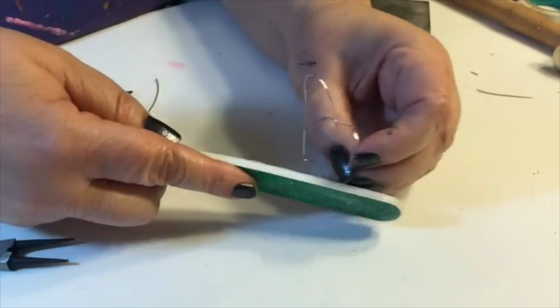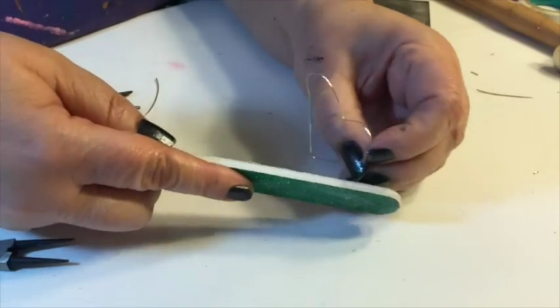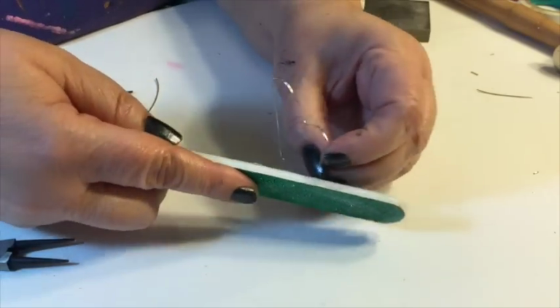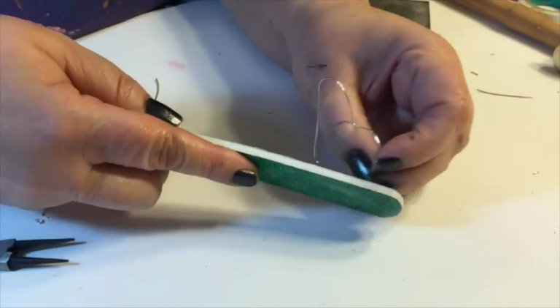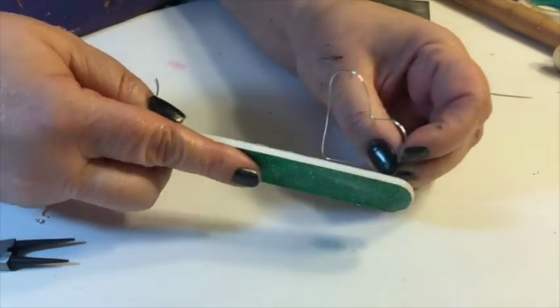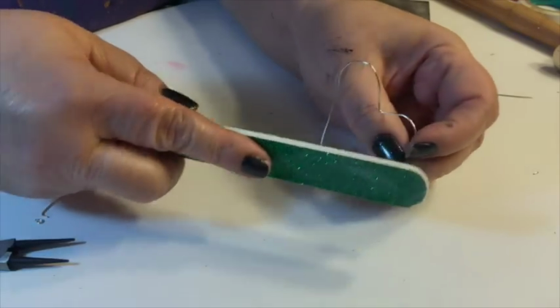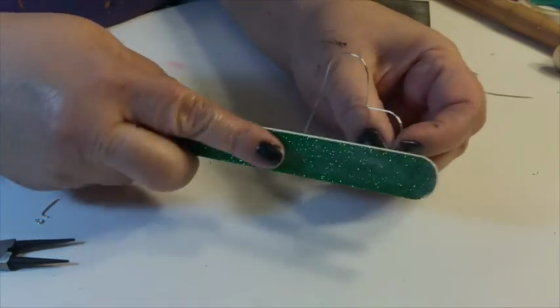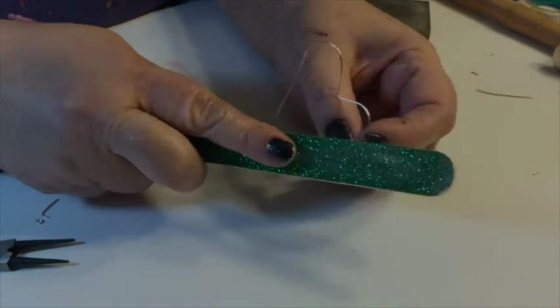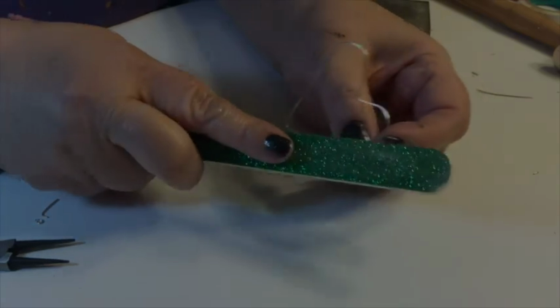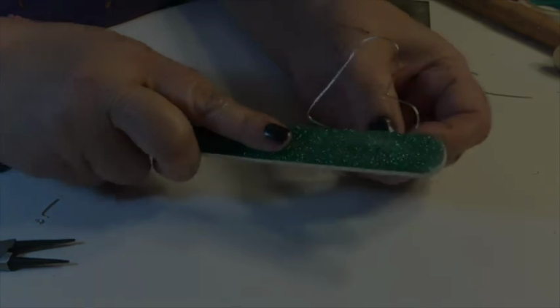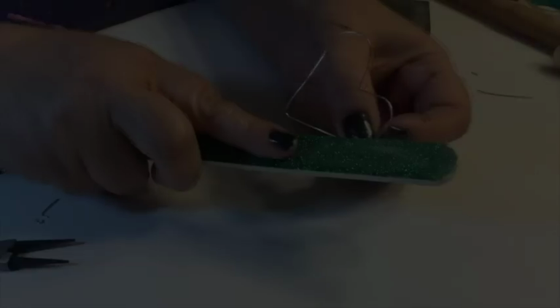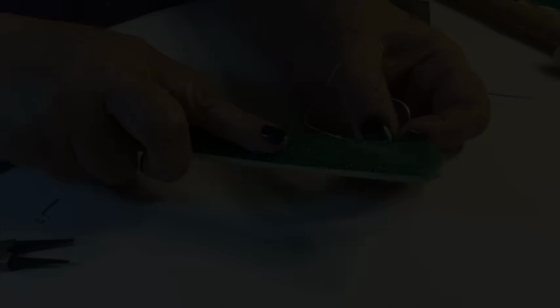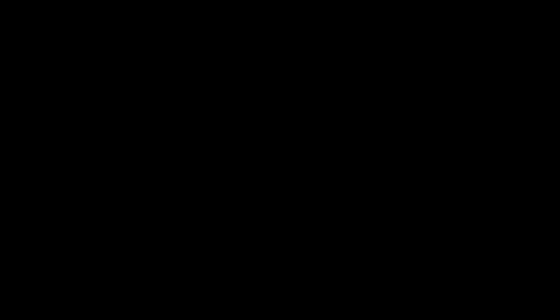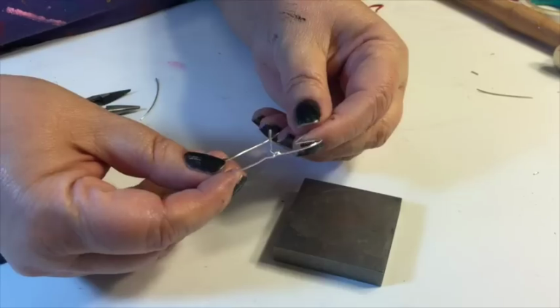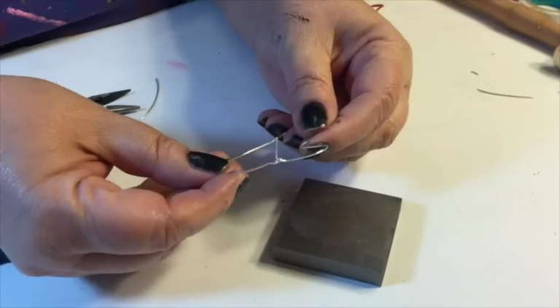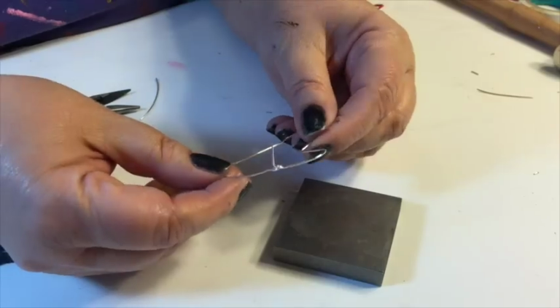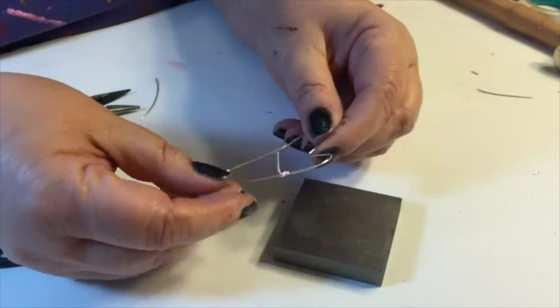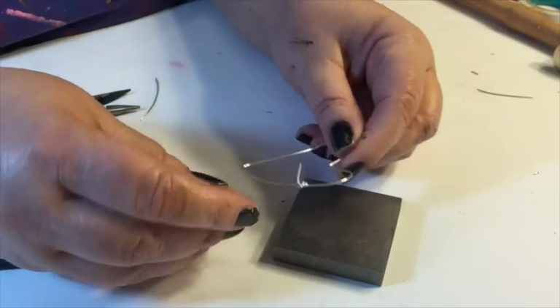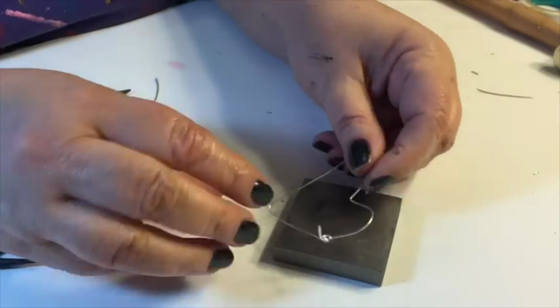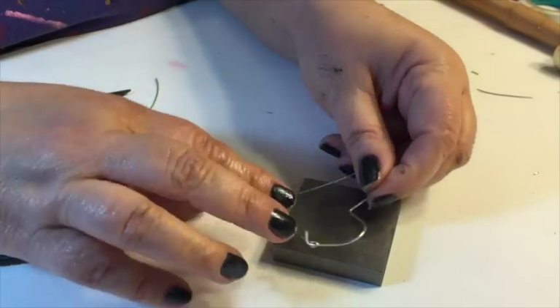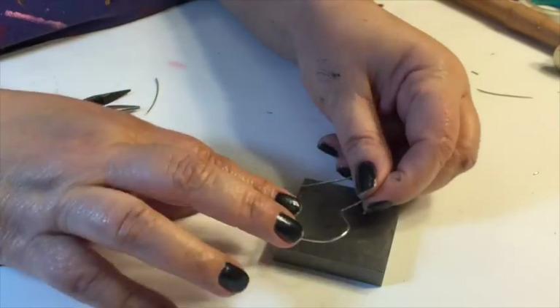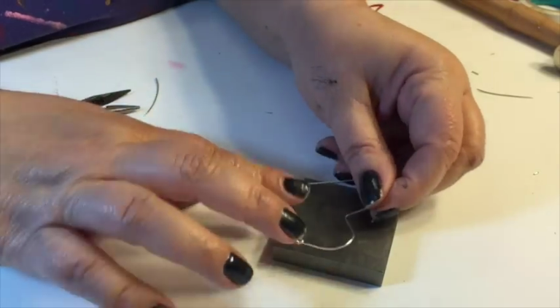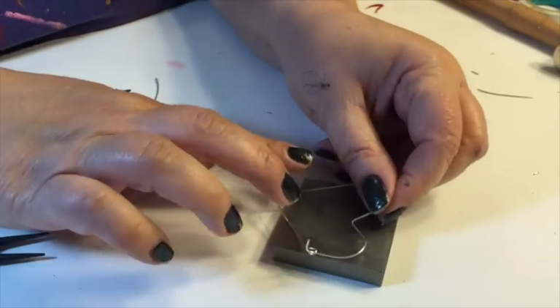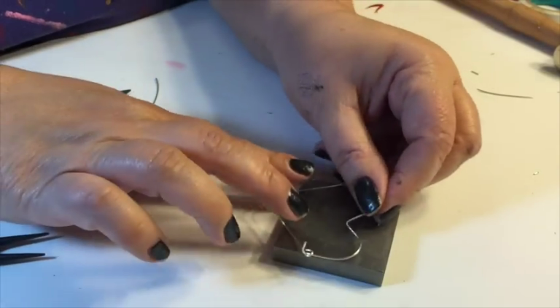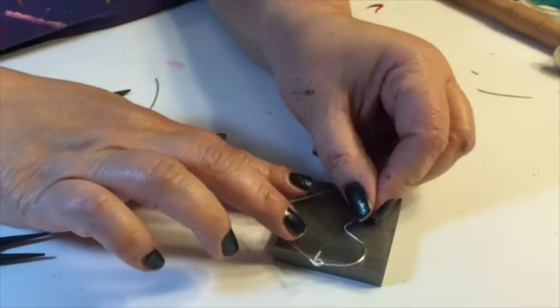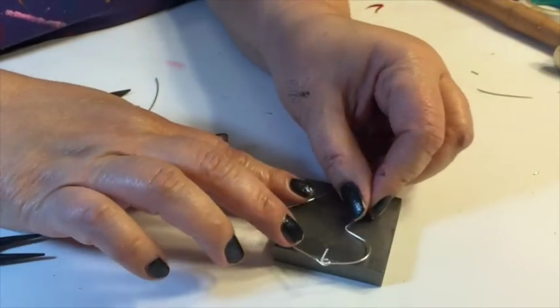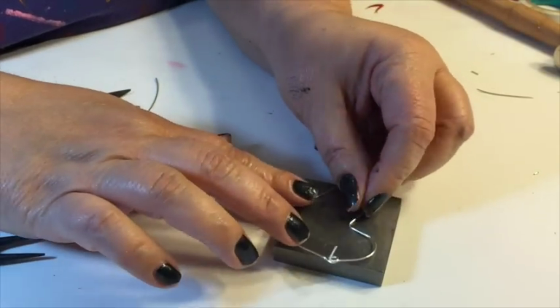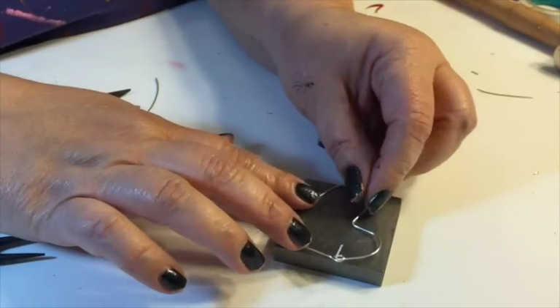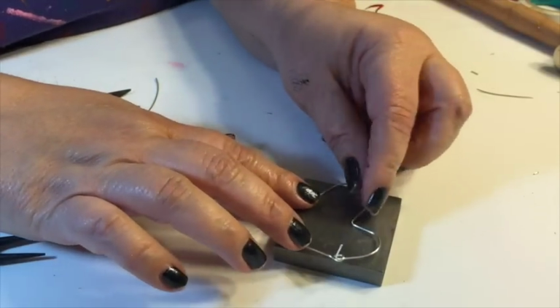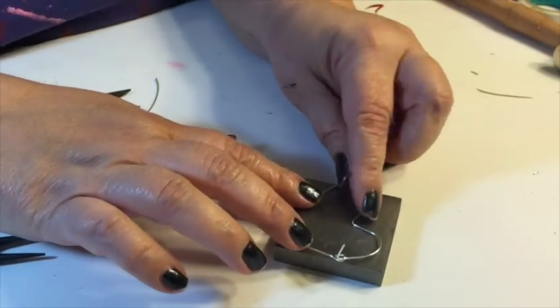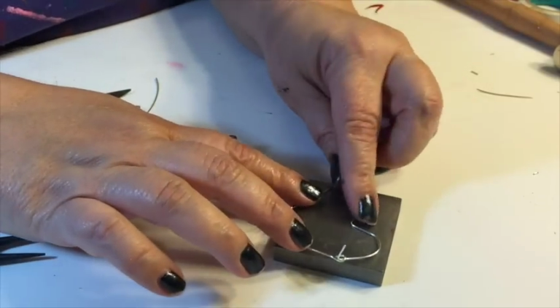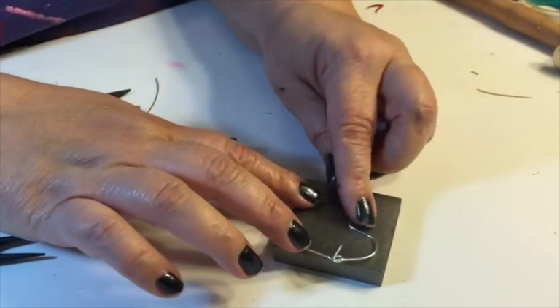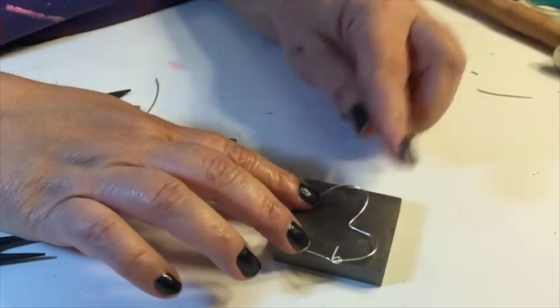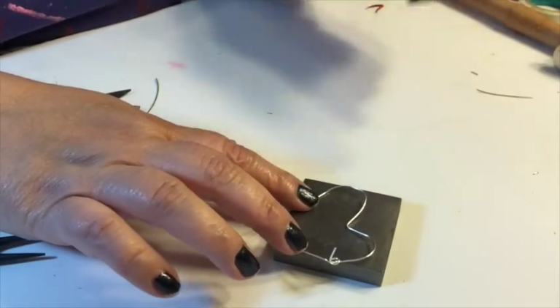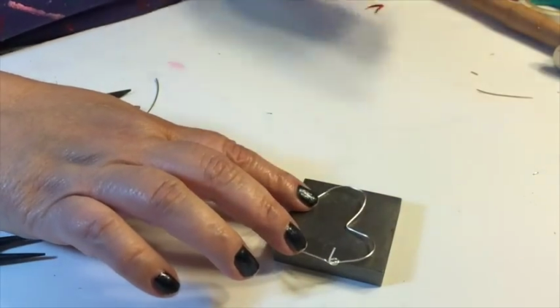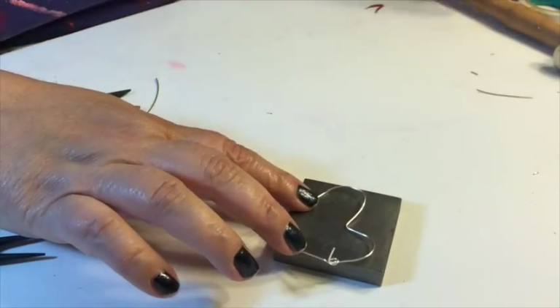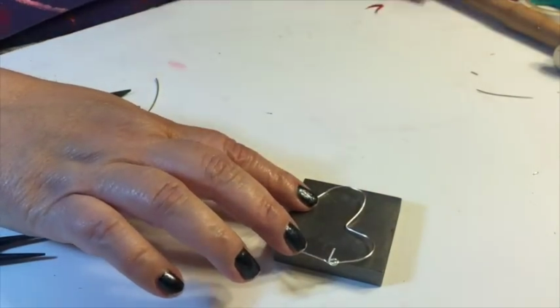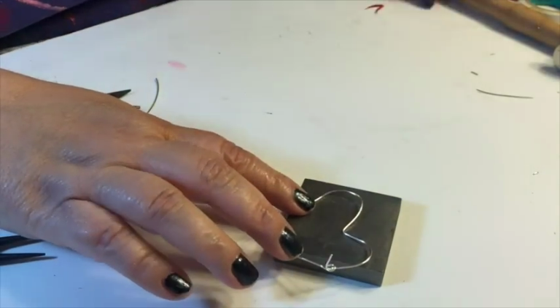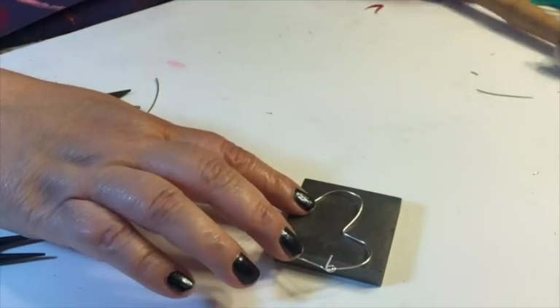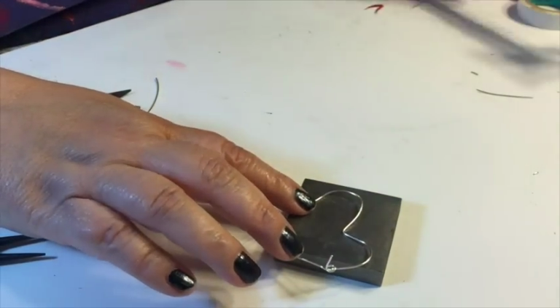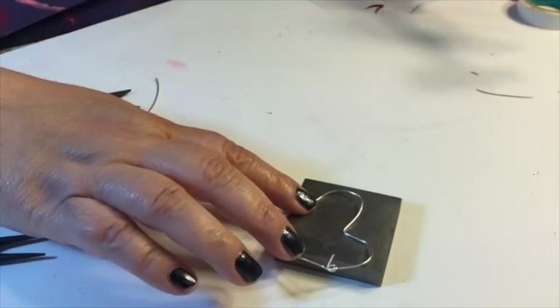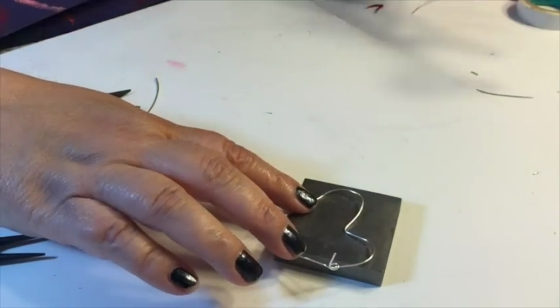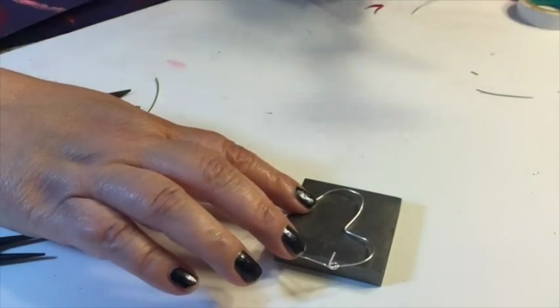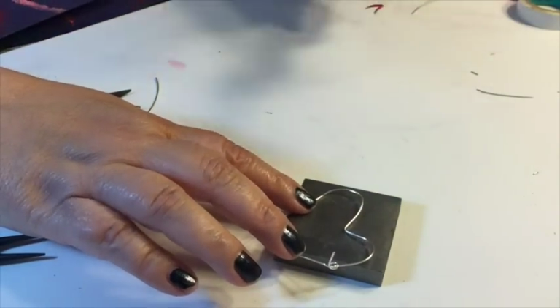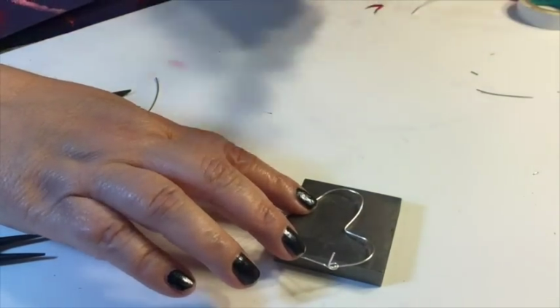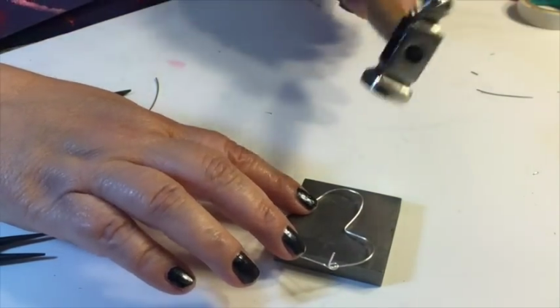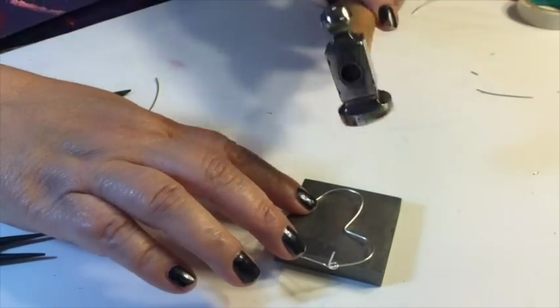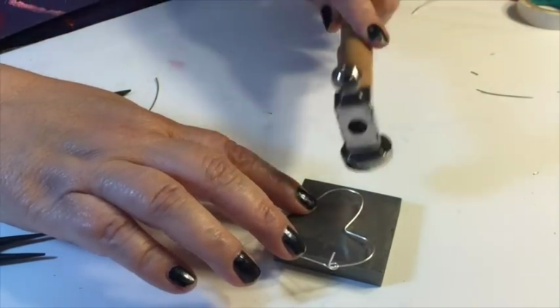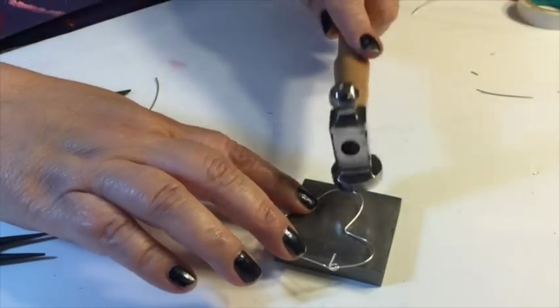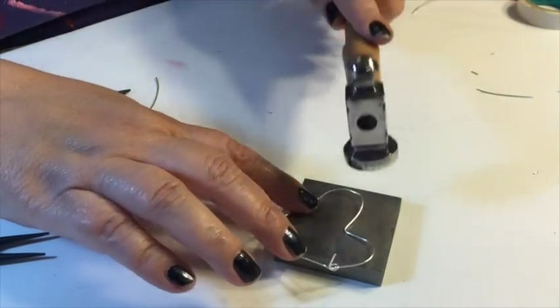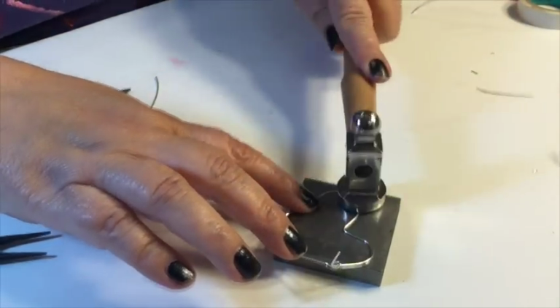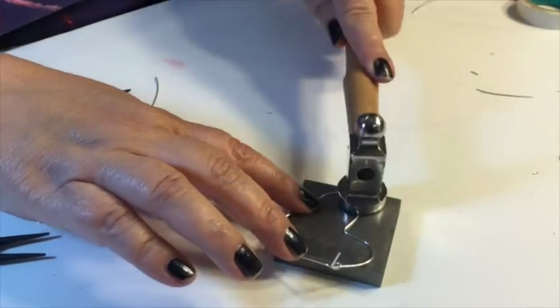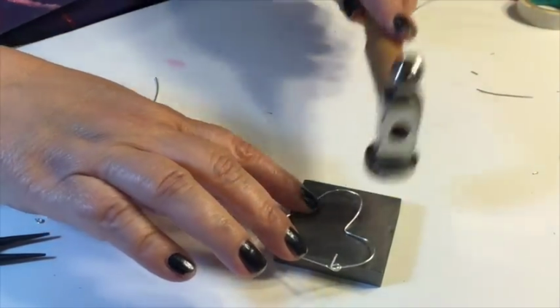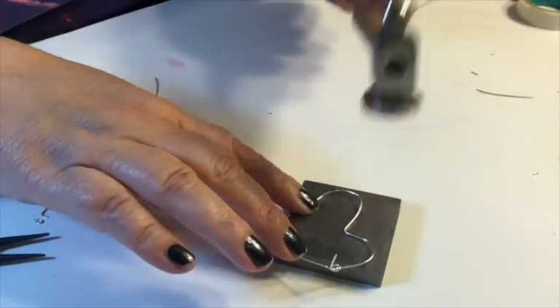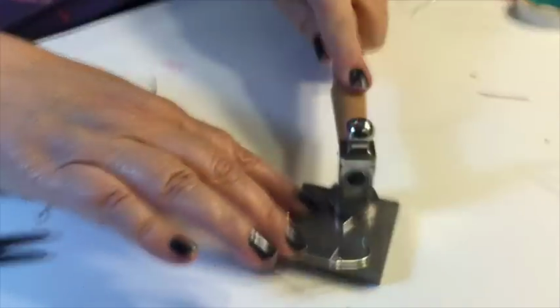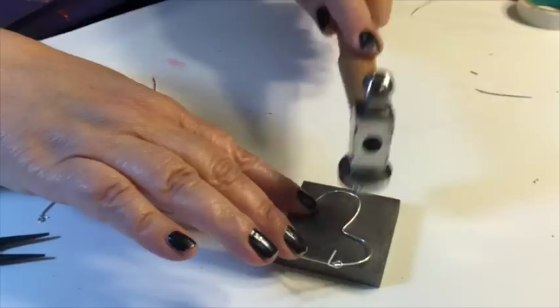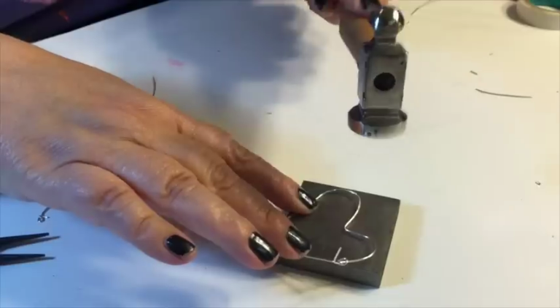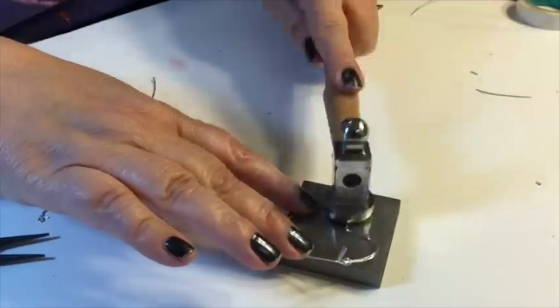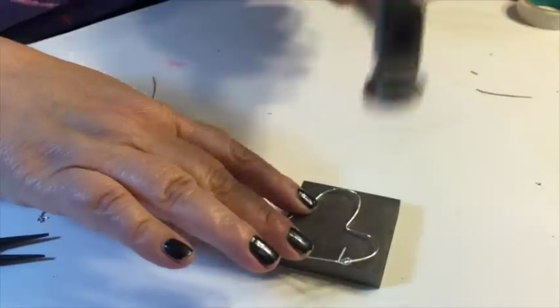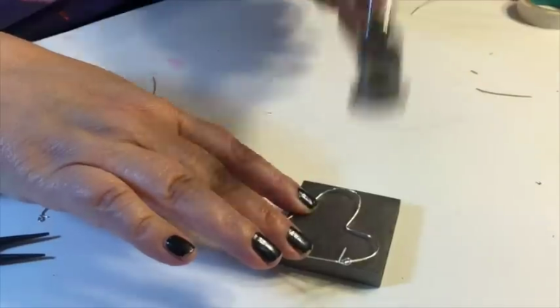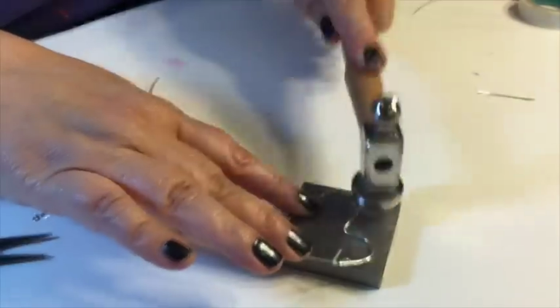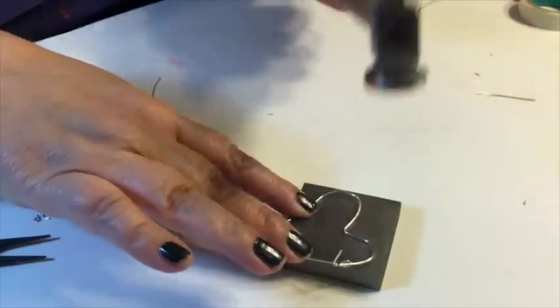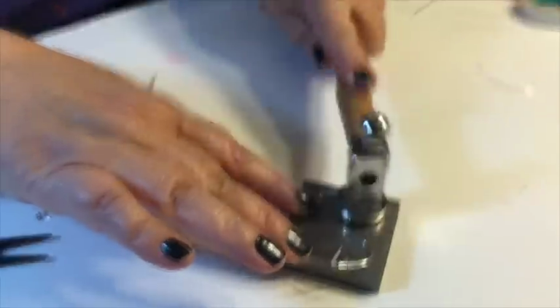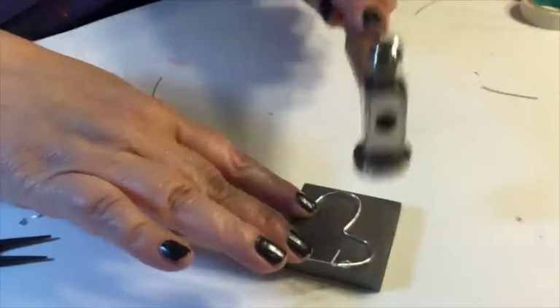Next, you want to sand down the edges so that they don't cut you. This was something really new and interesting I learned from Margo's video.